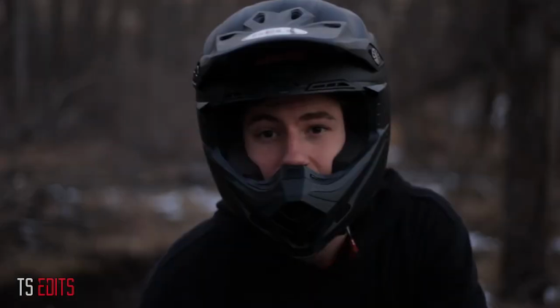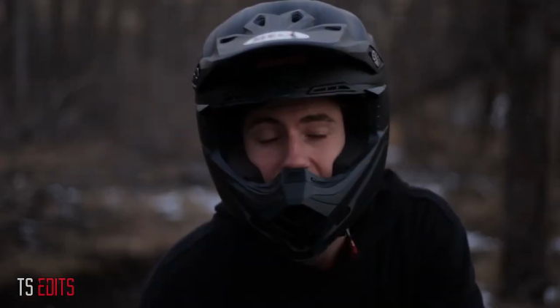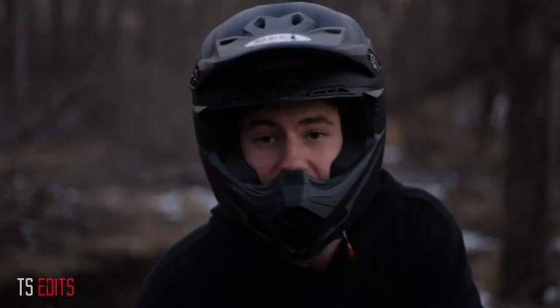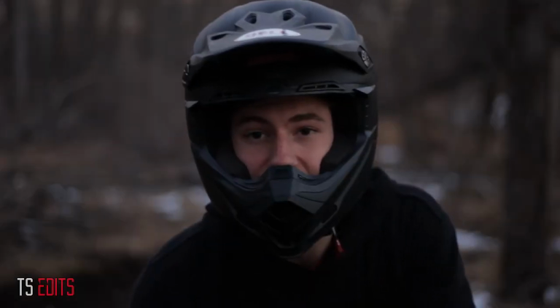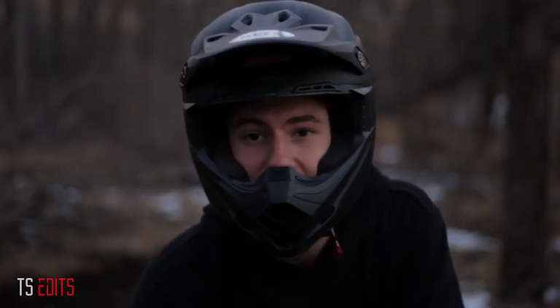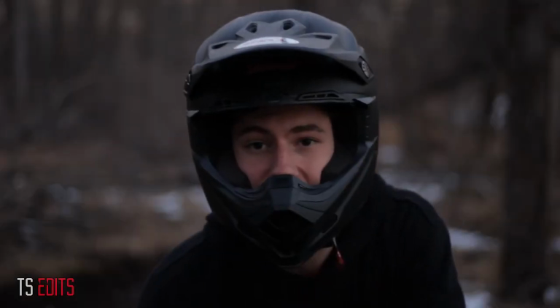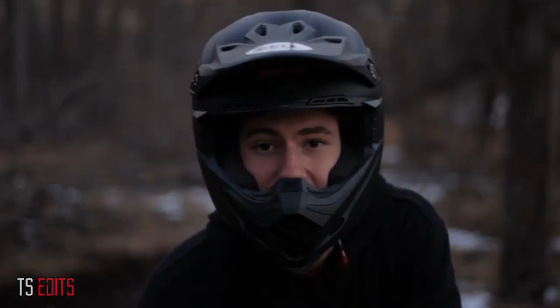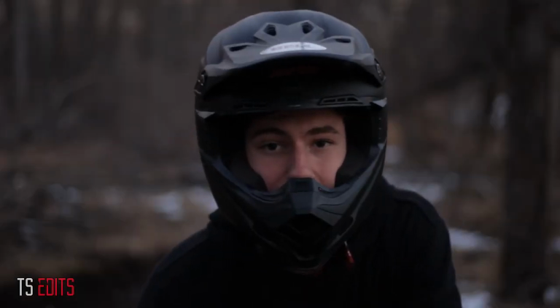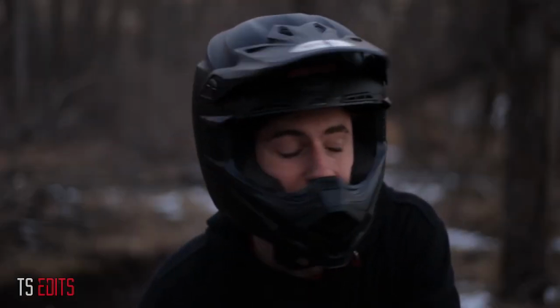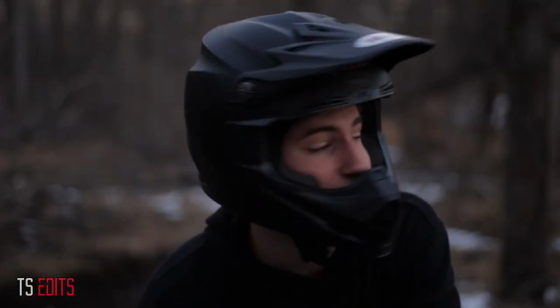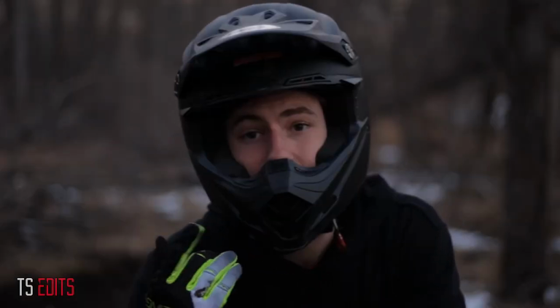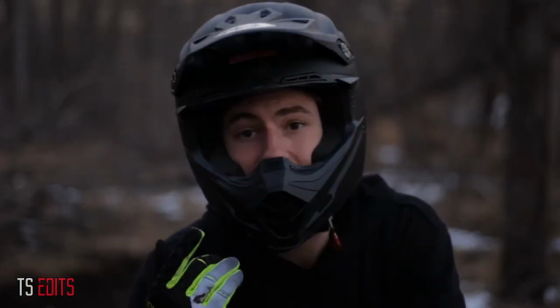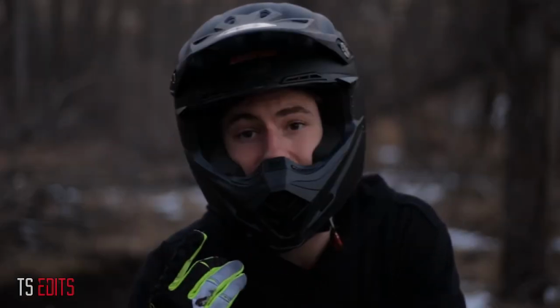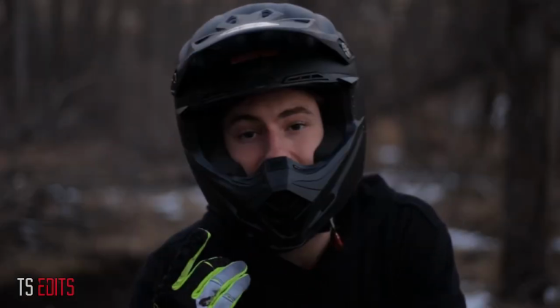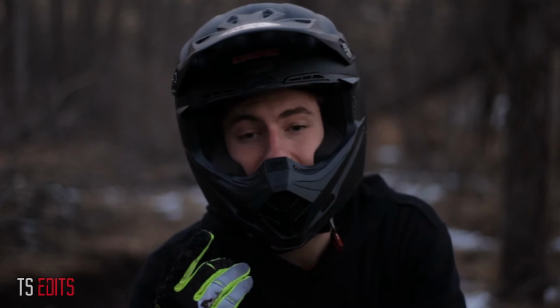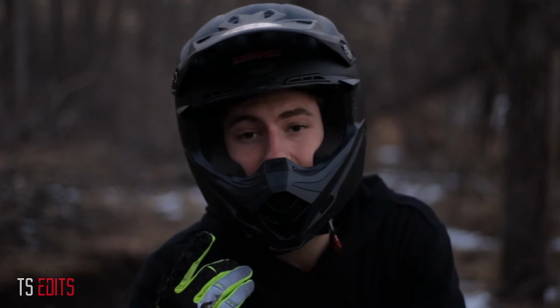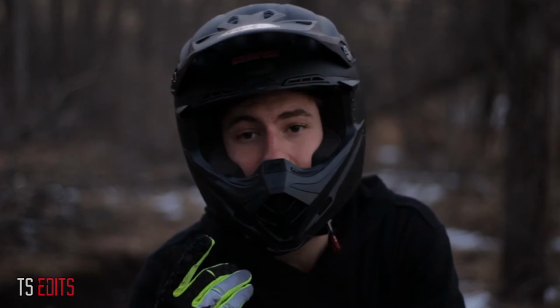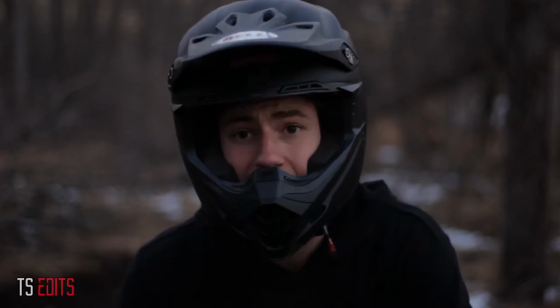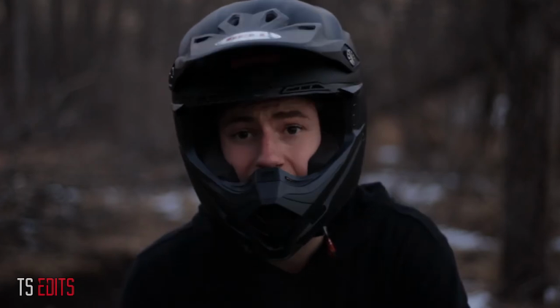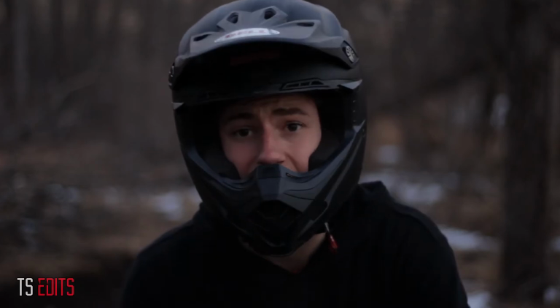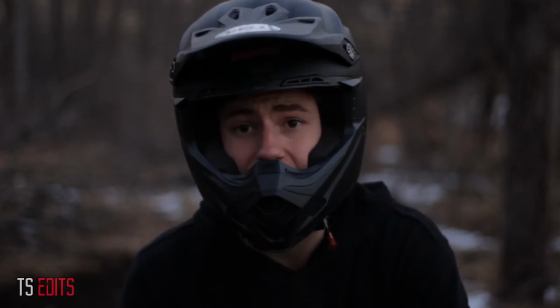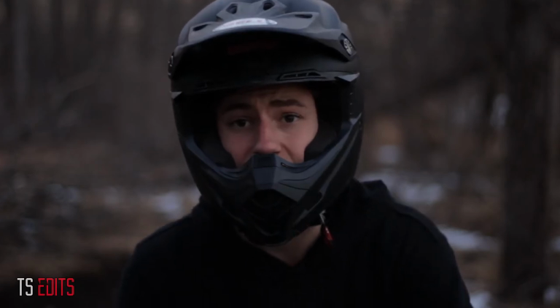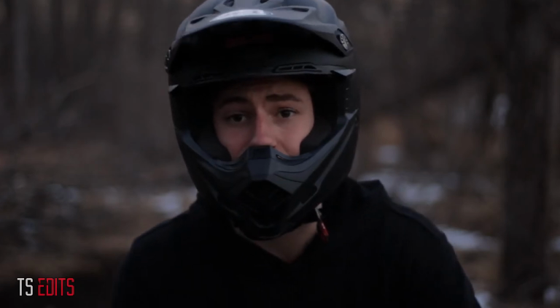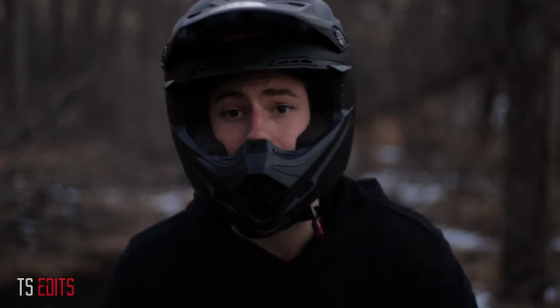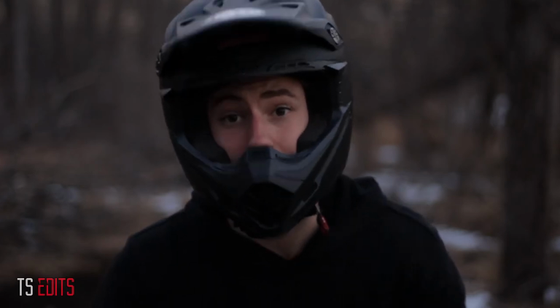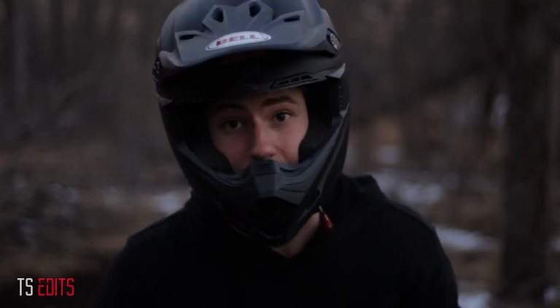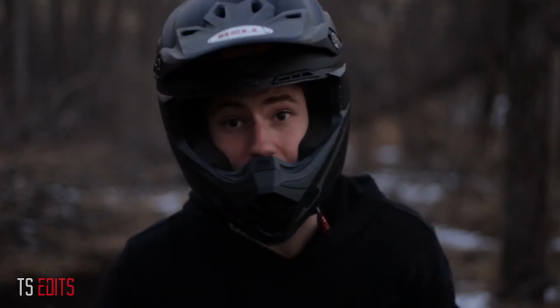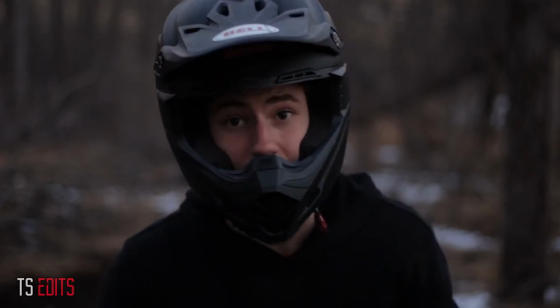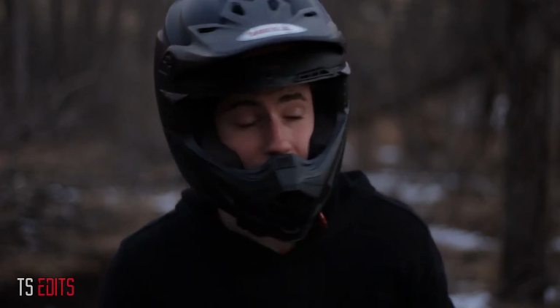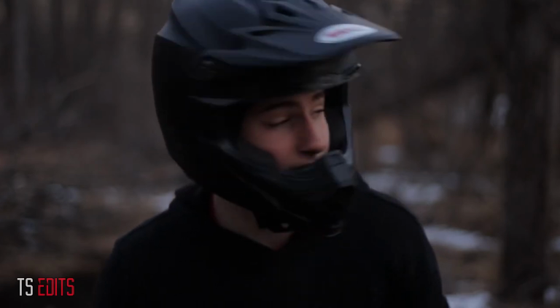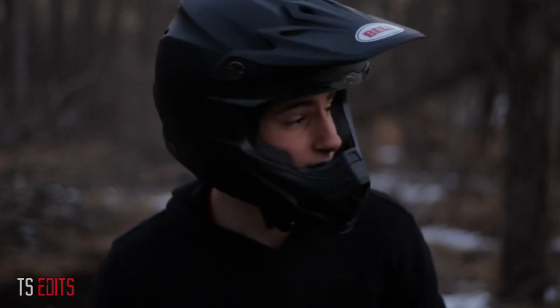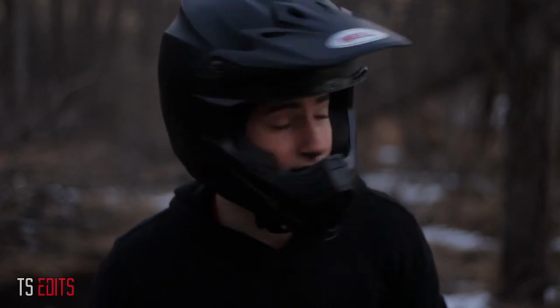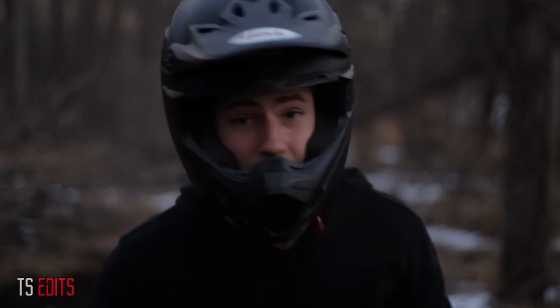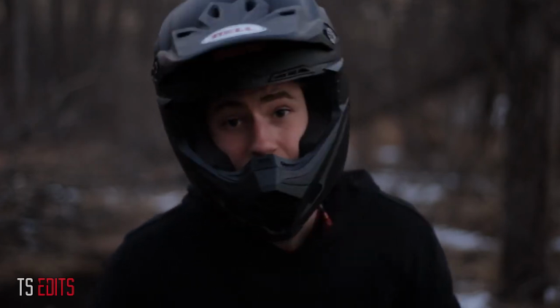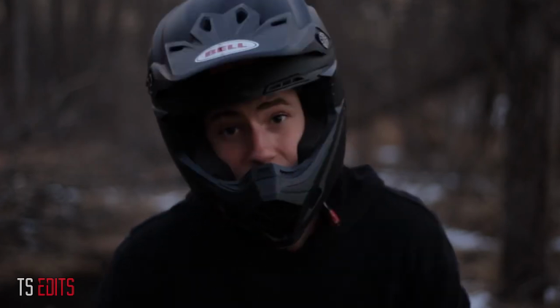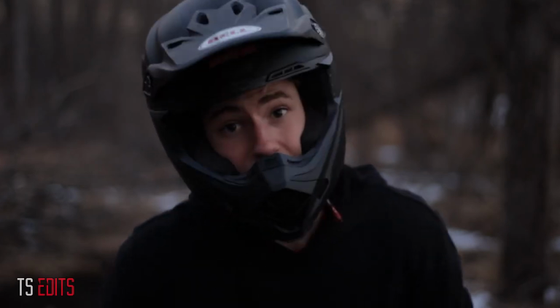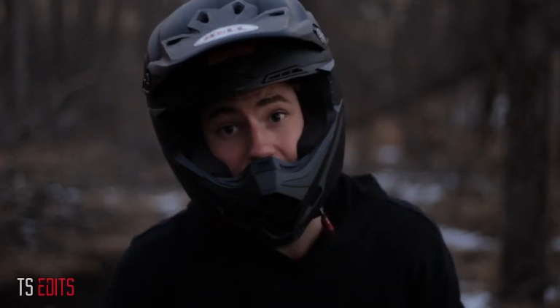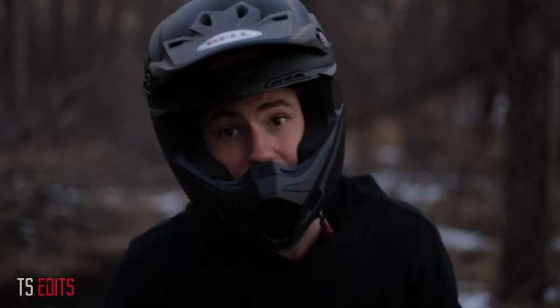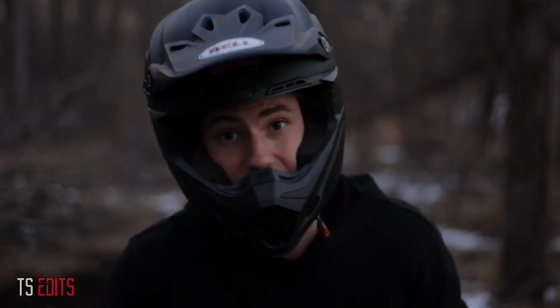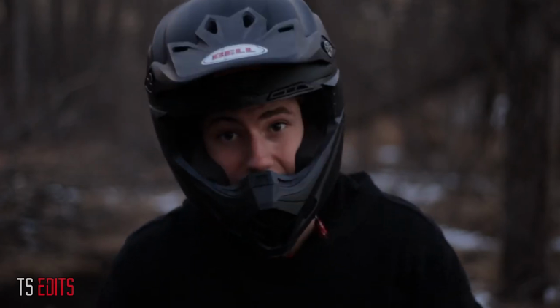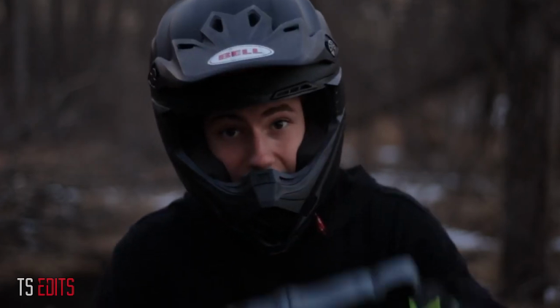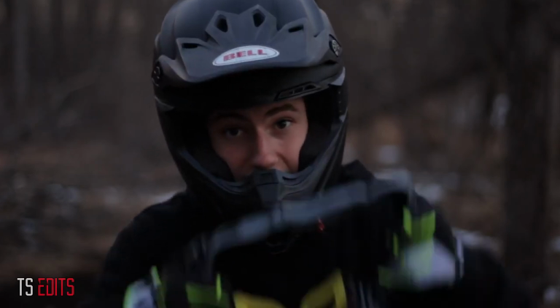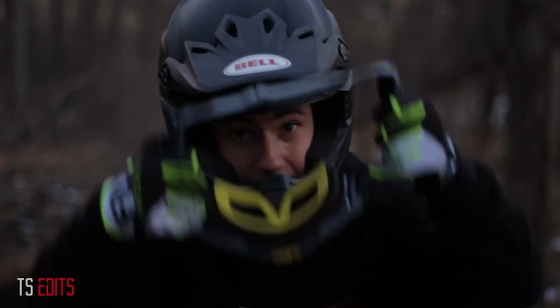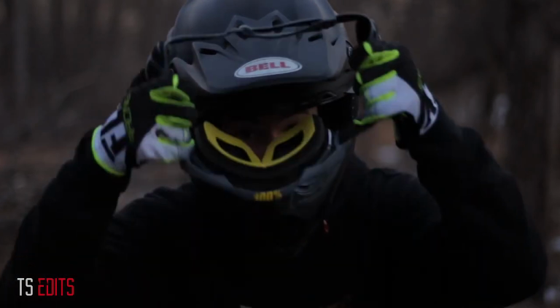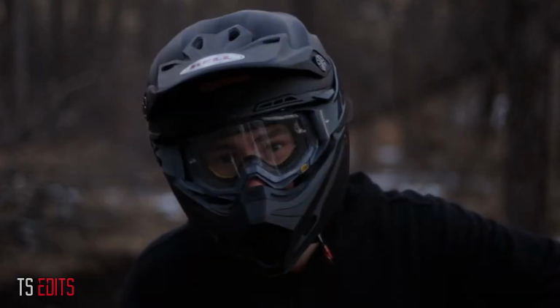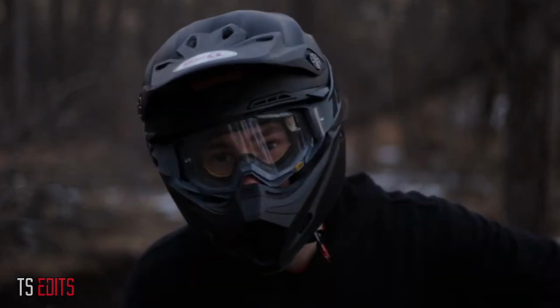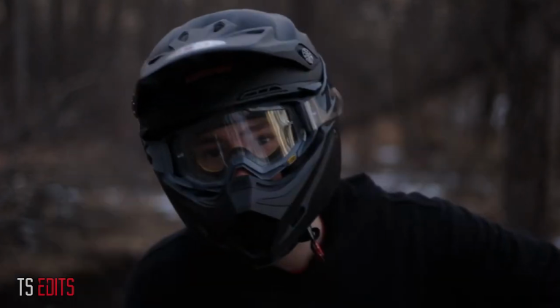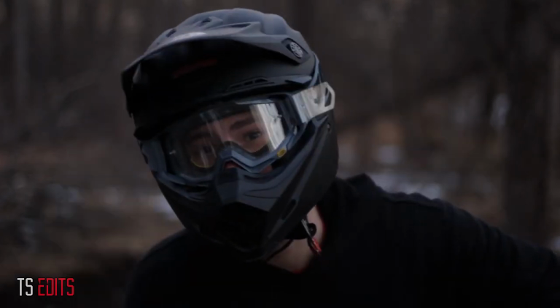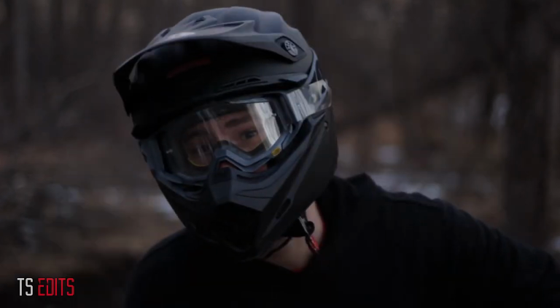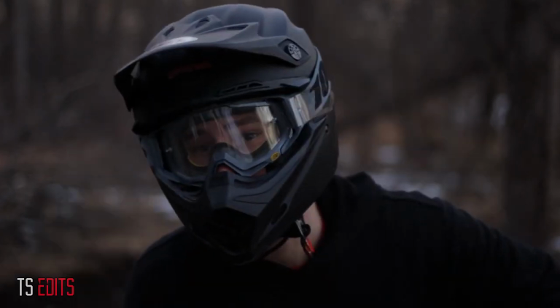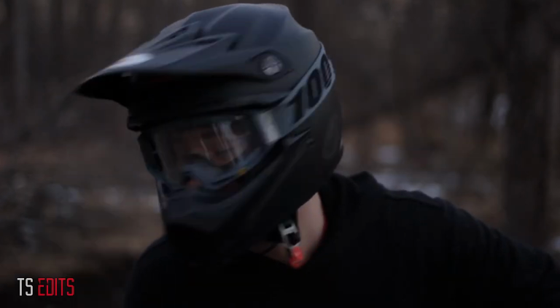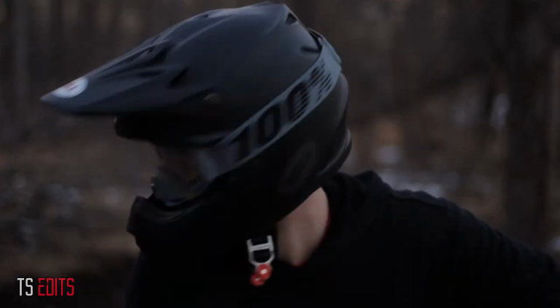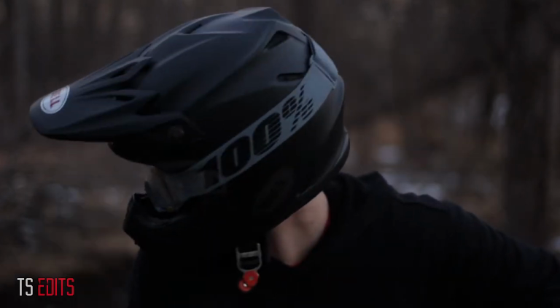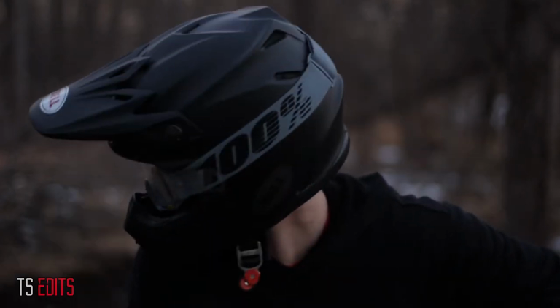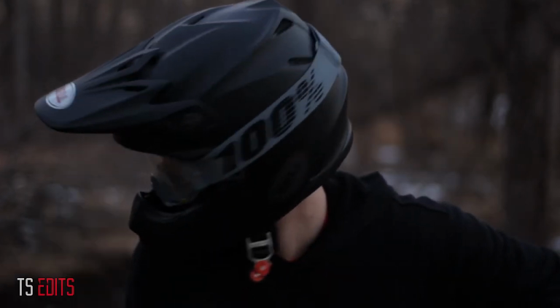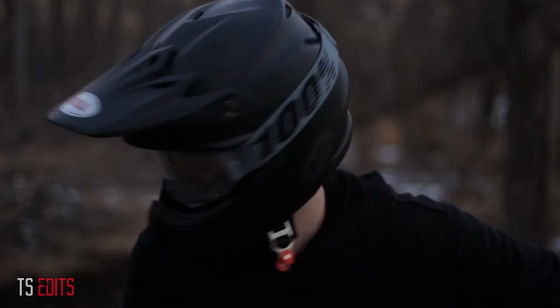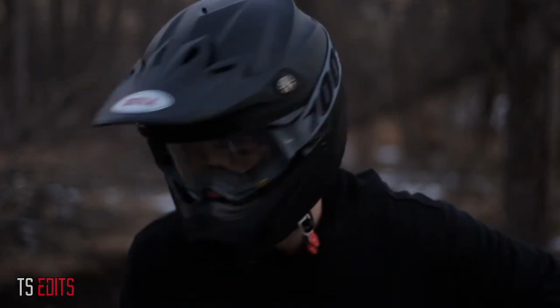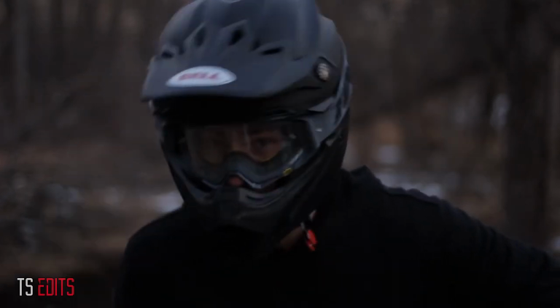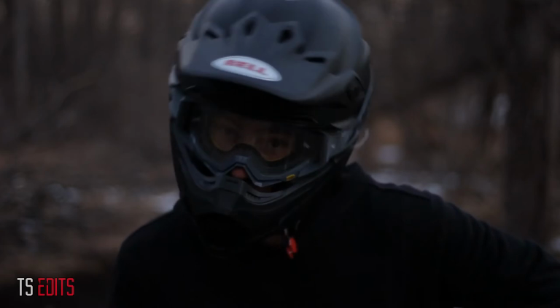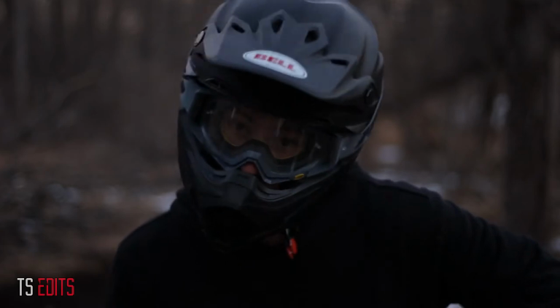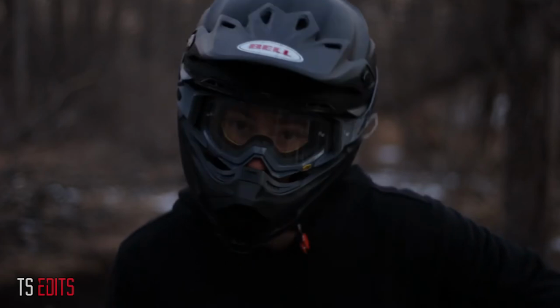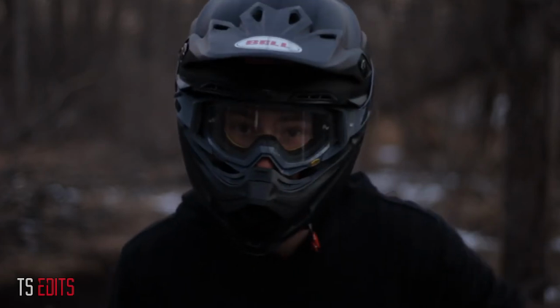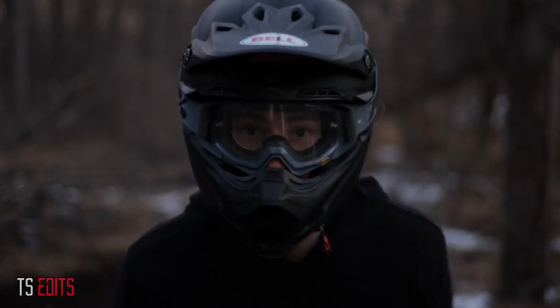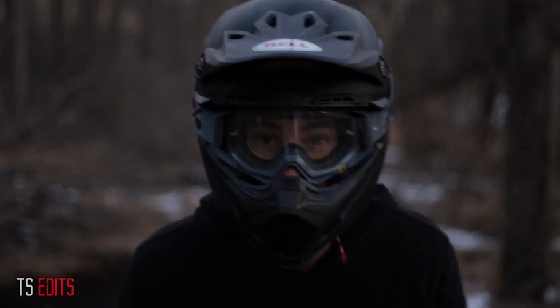Change of plans — riding today. It is muddy. That's all I have to say.